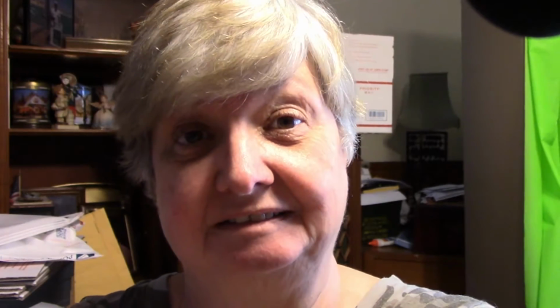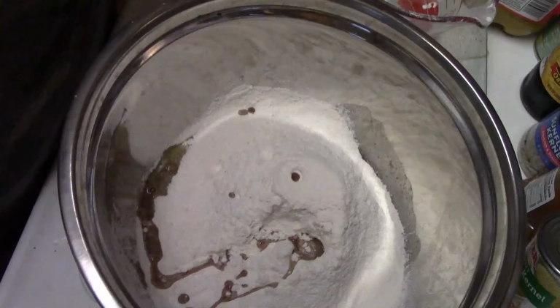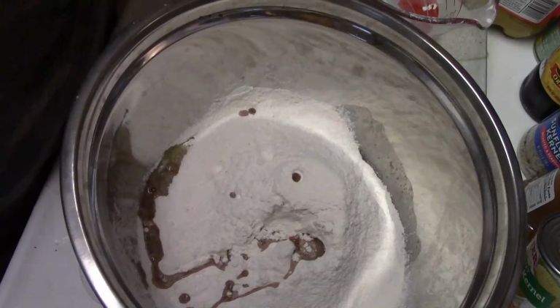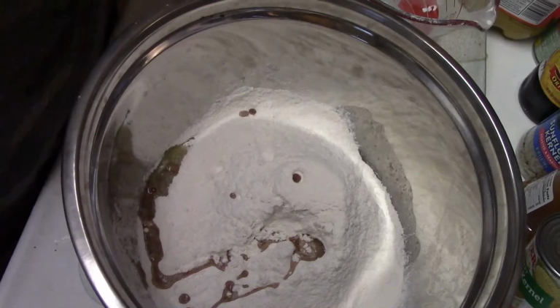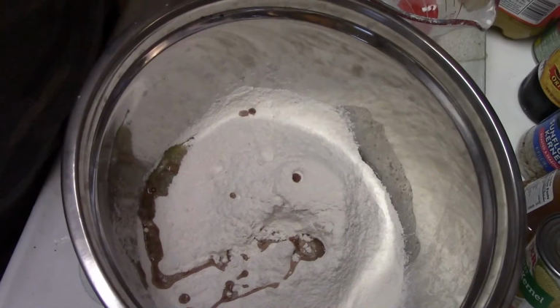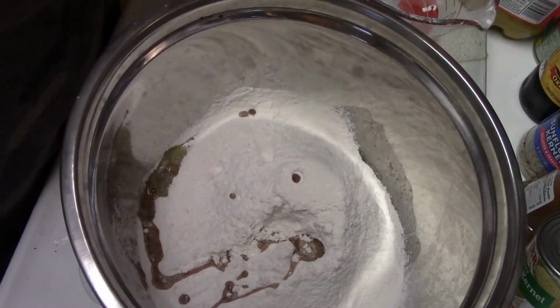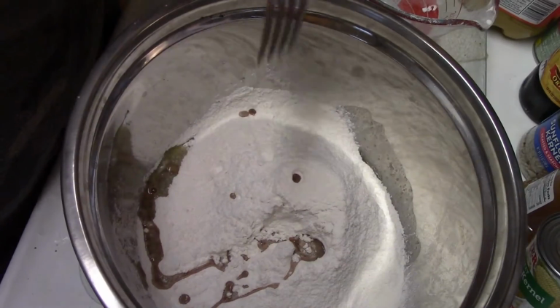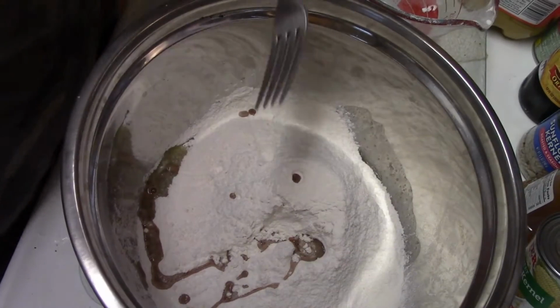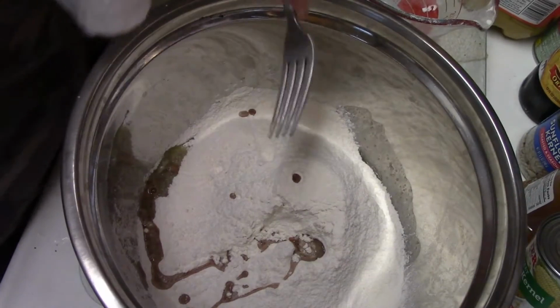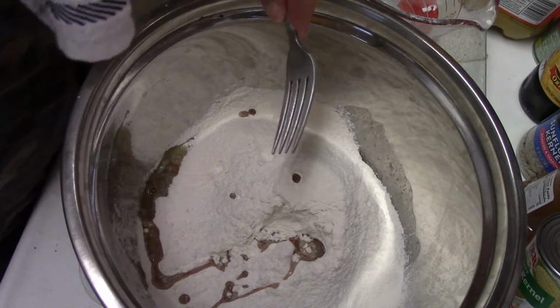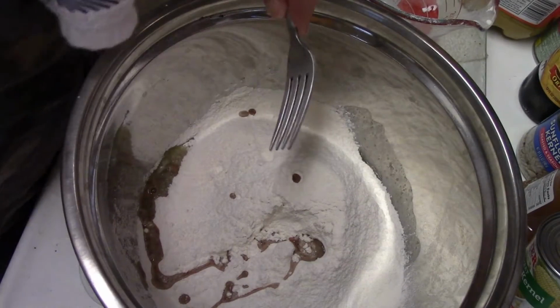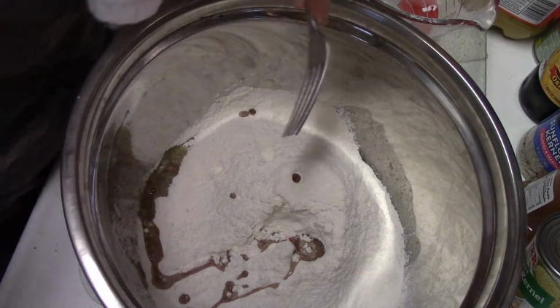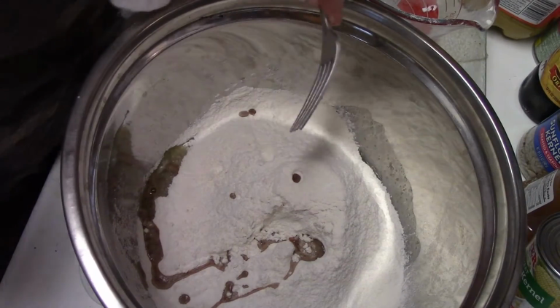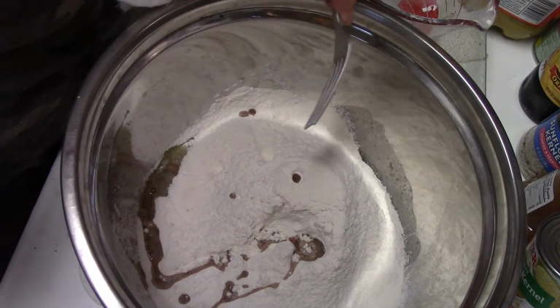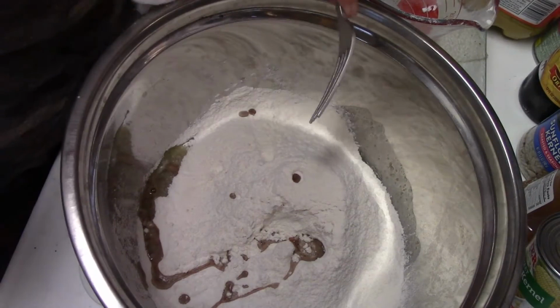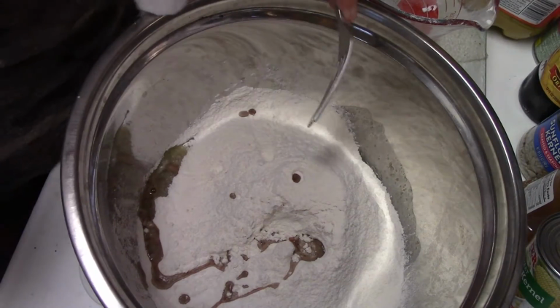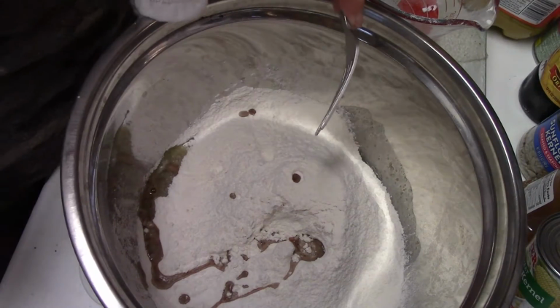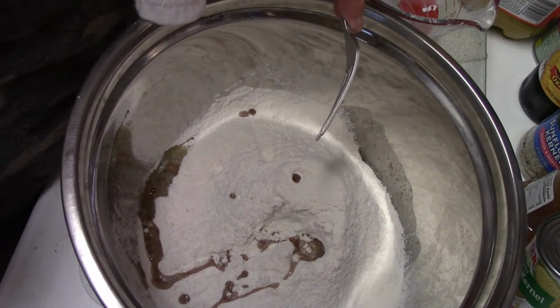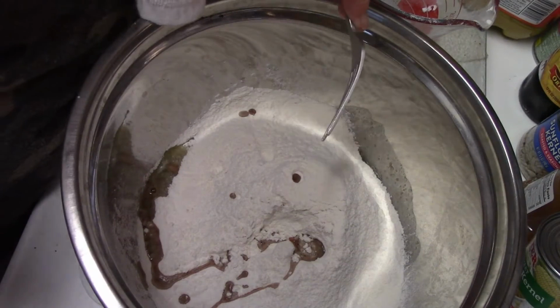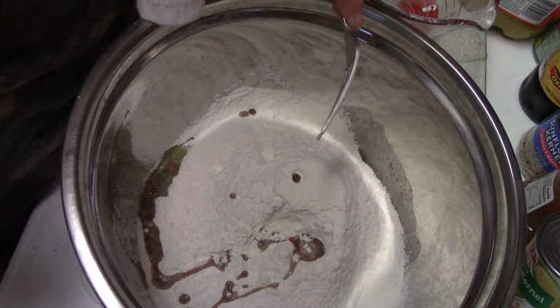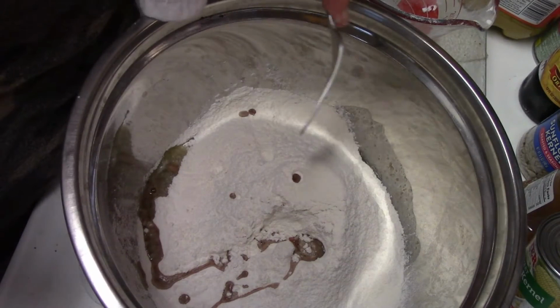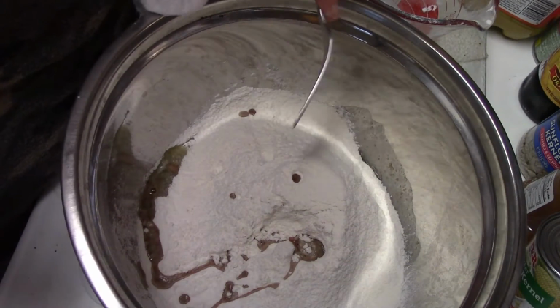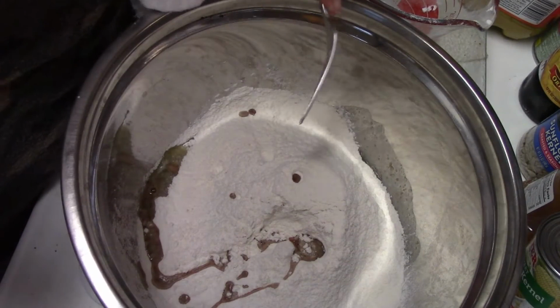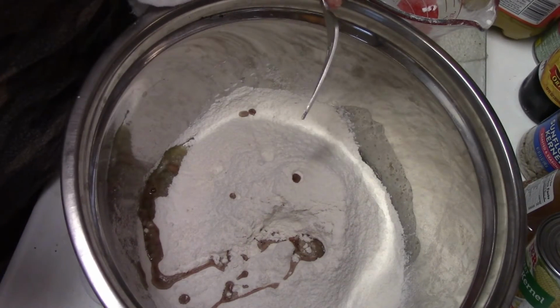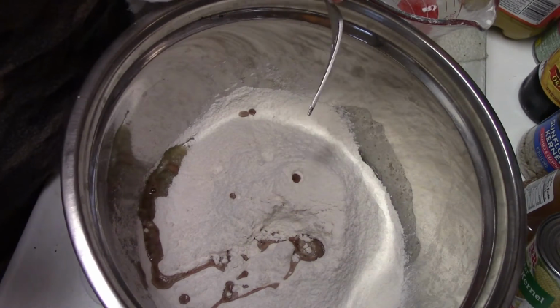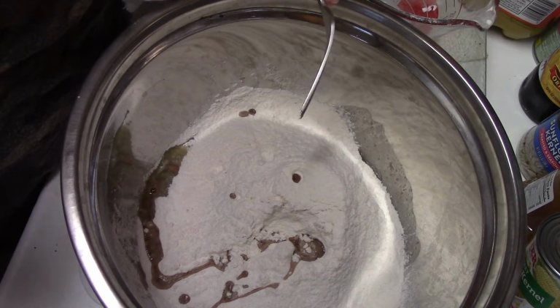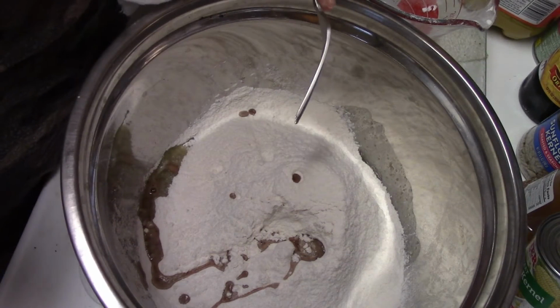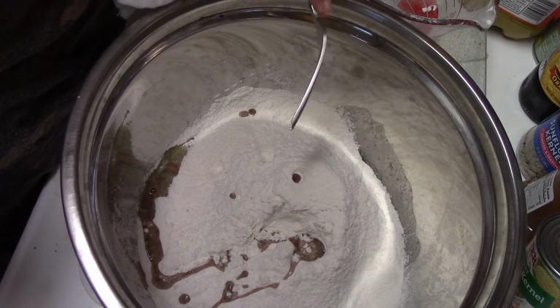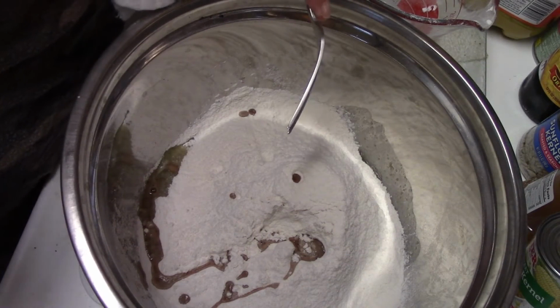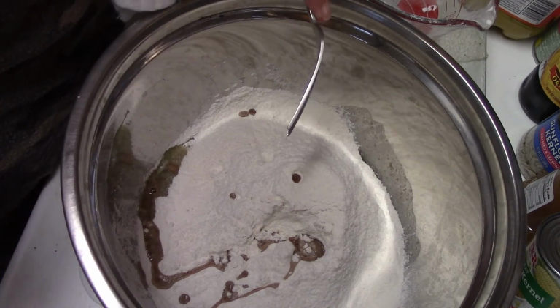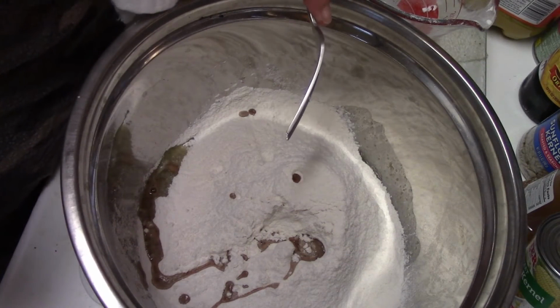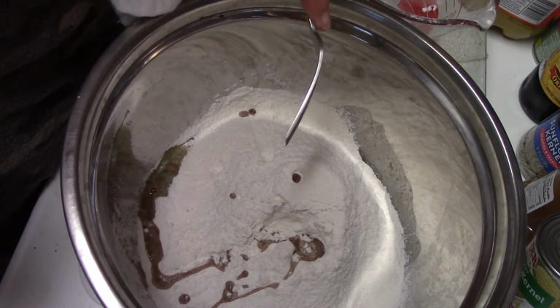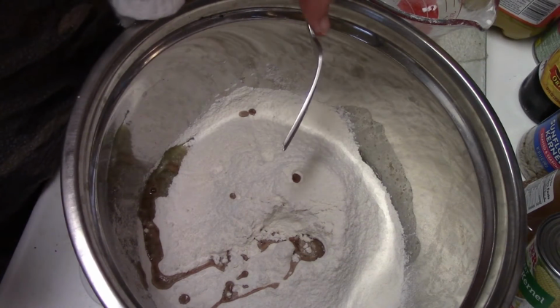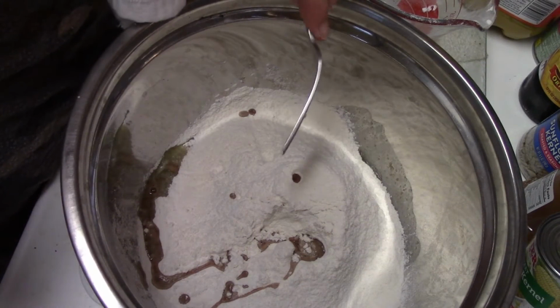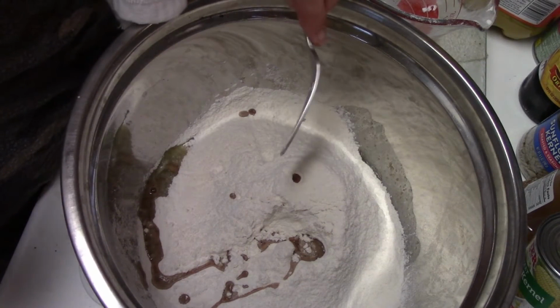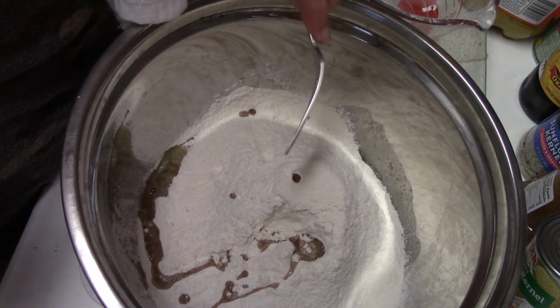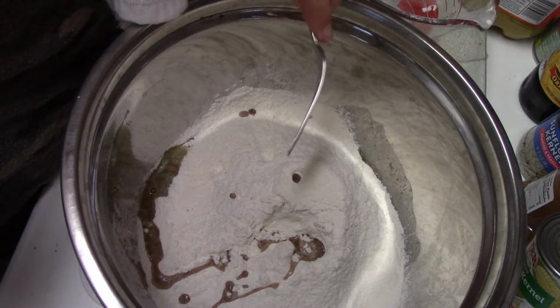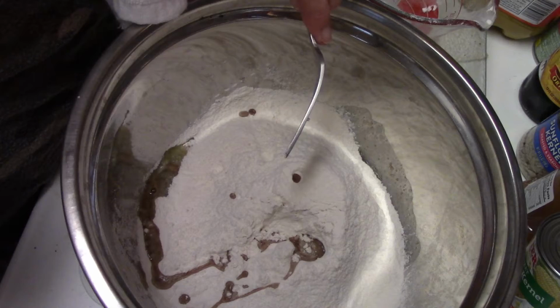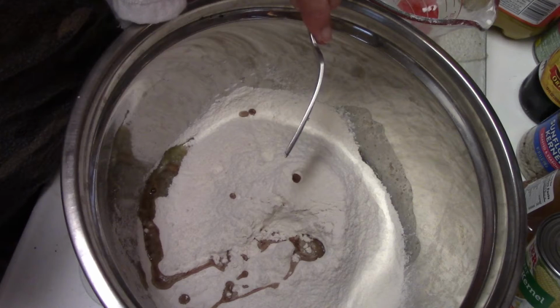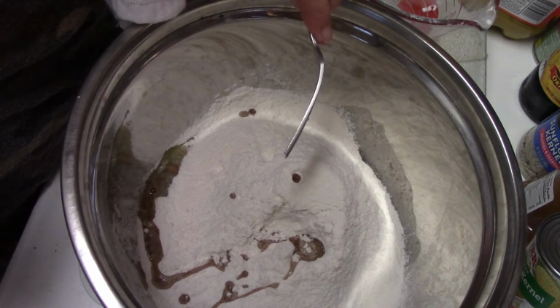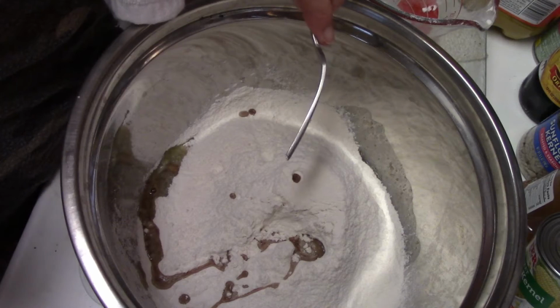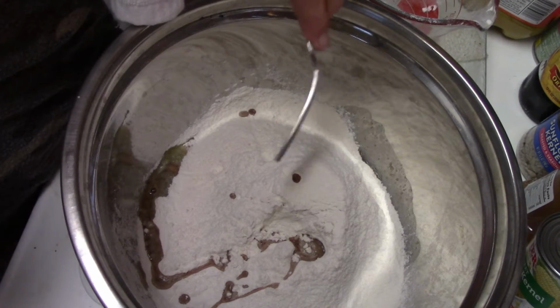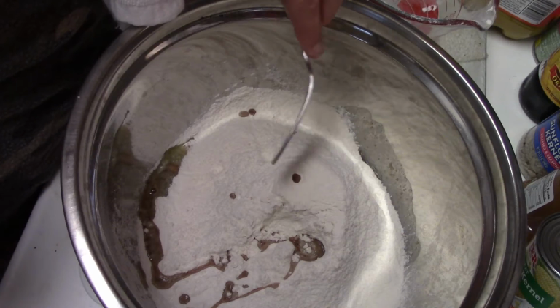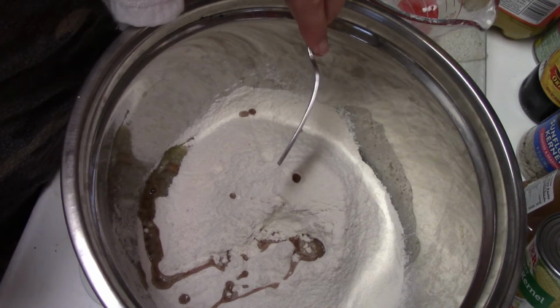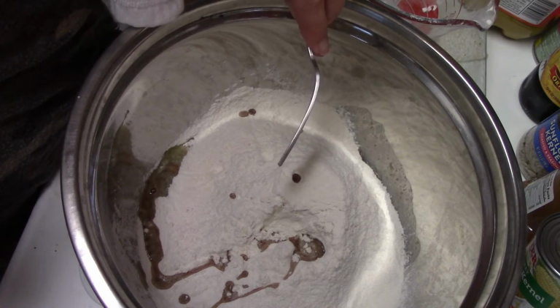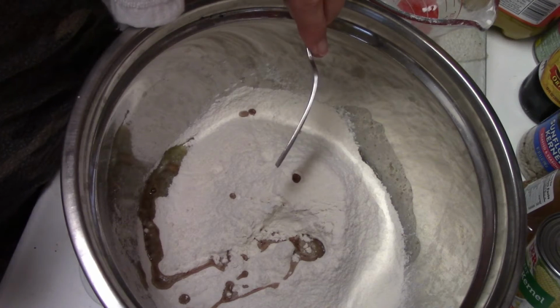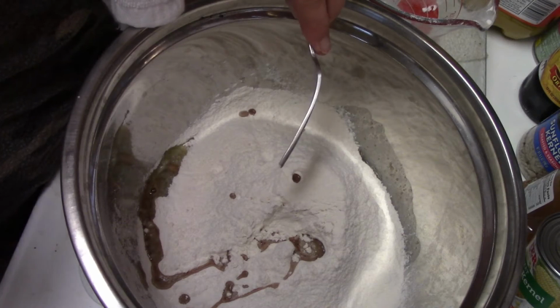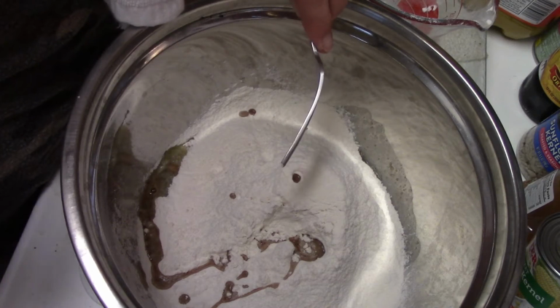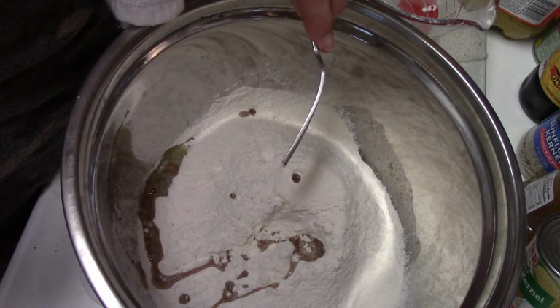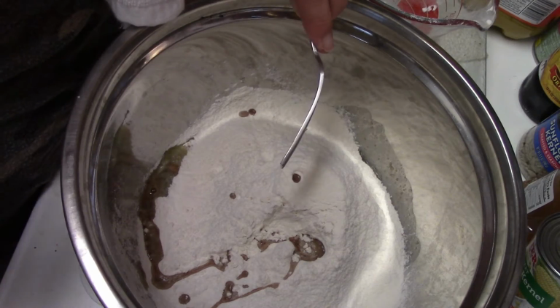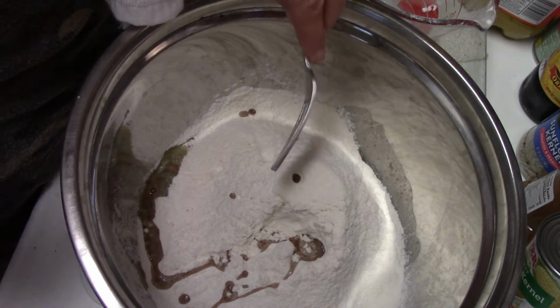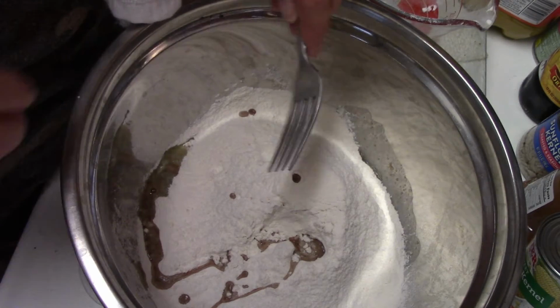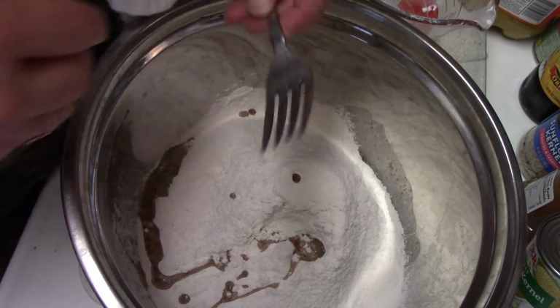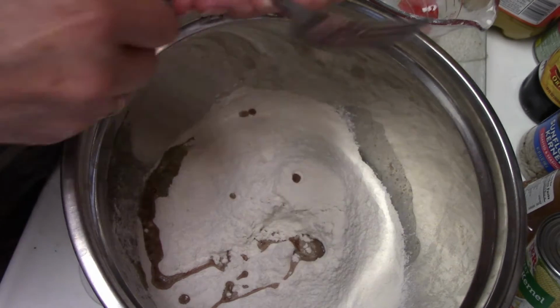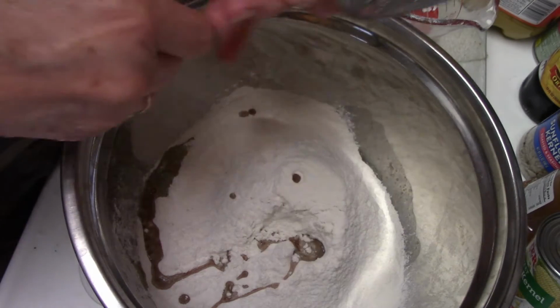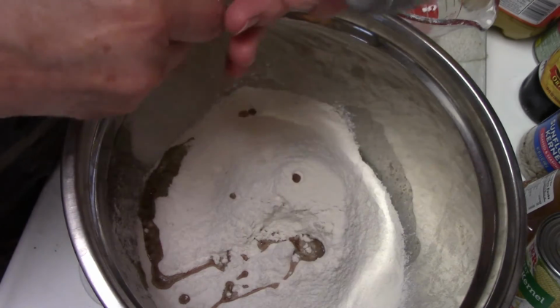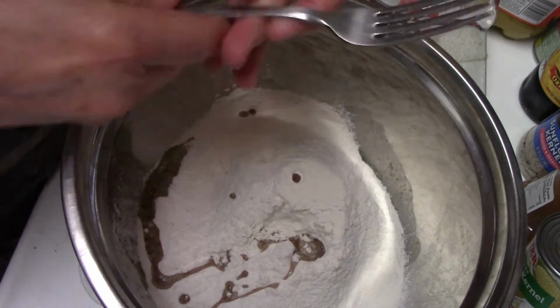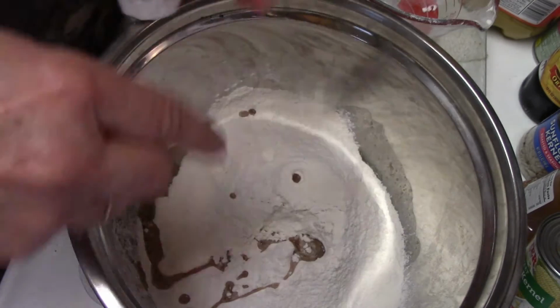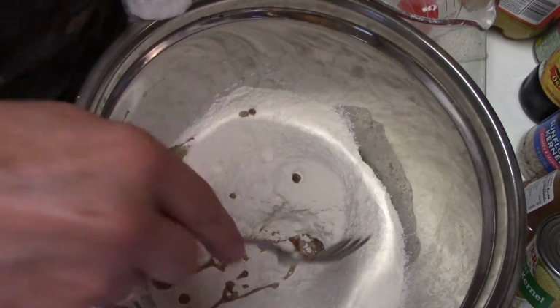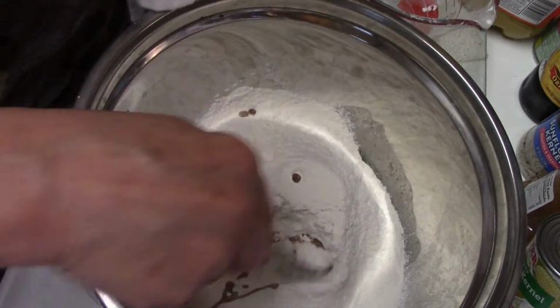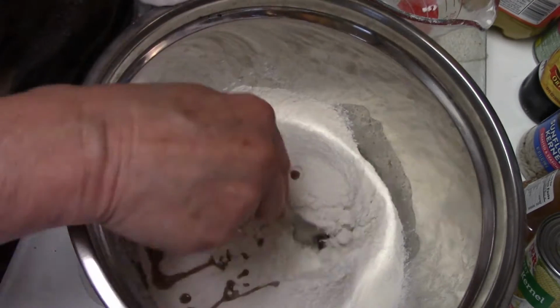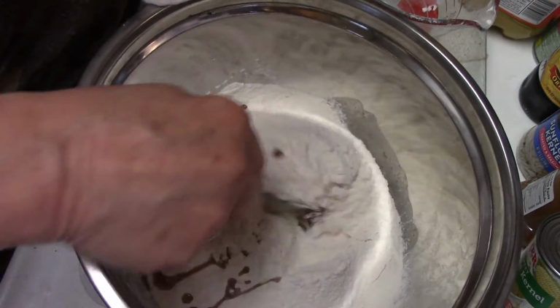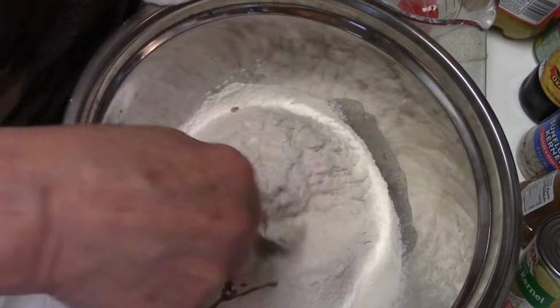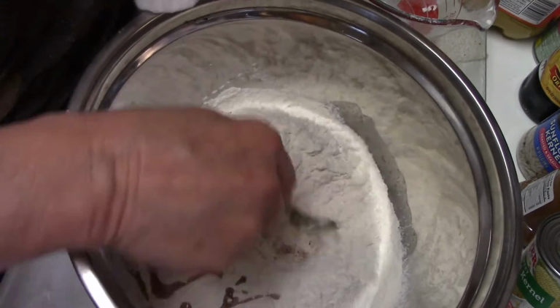So I have the melted butter, flour, sugar, vanilla, and brown sugar. Let's mix this together.